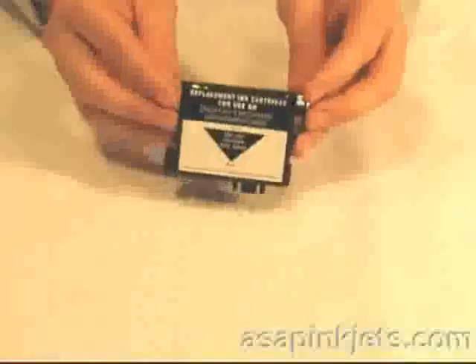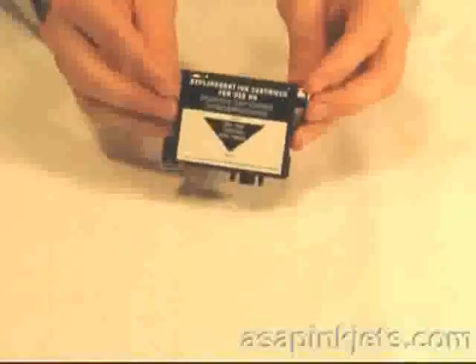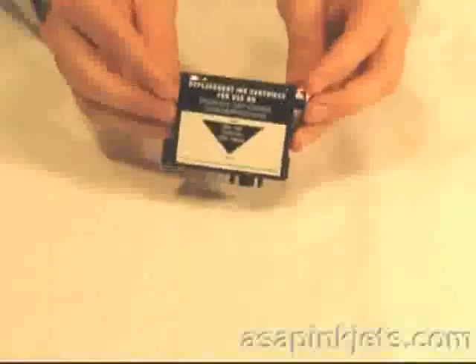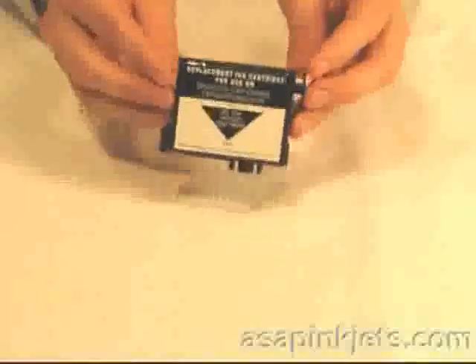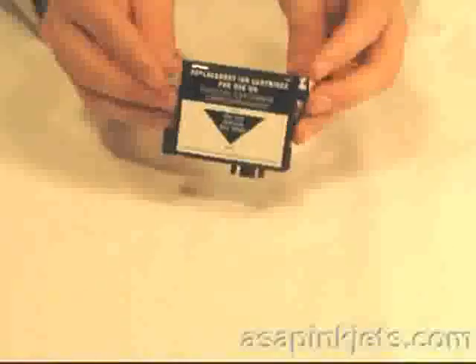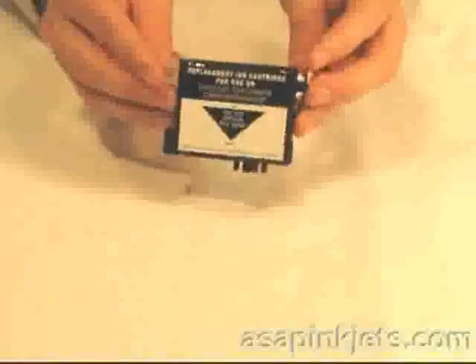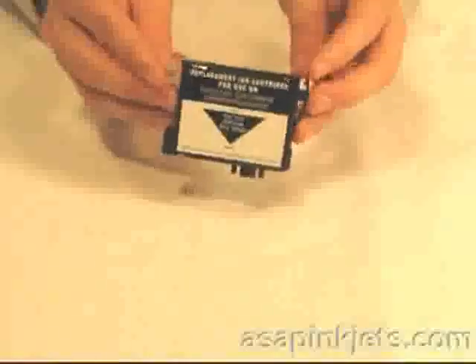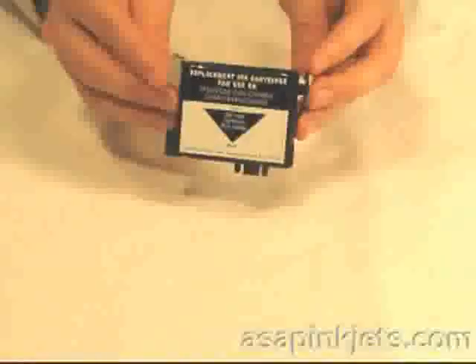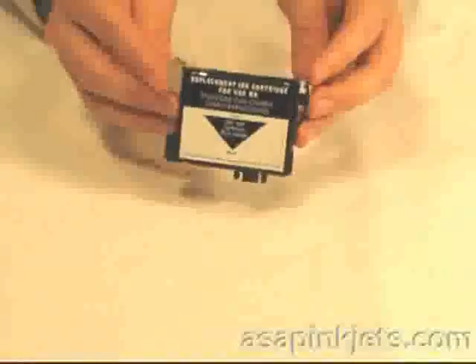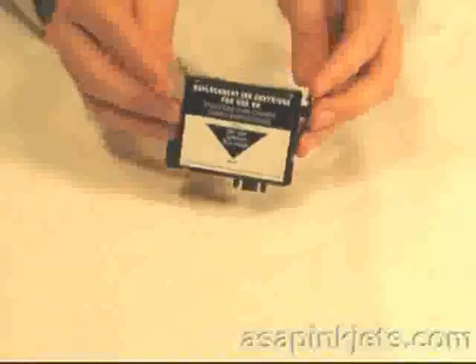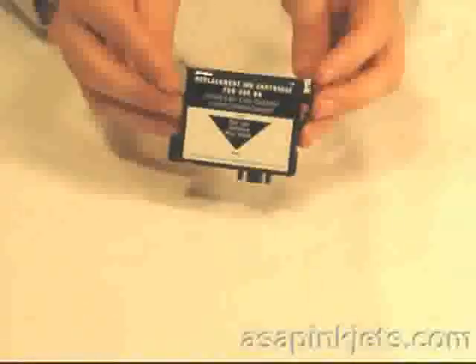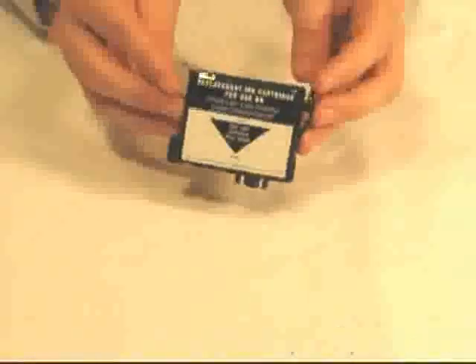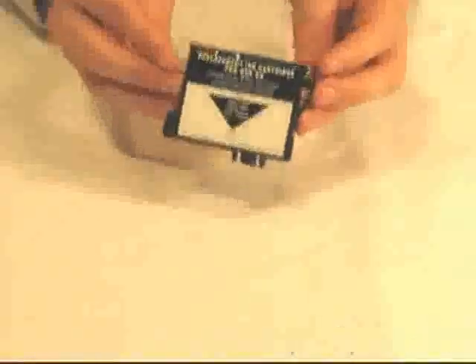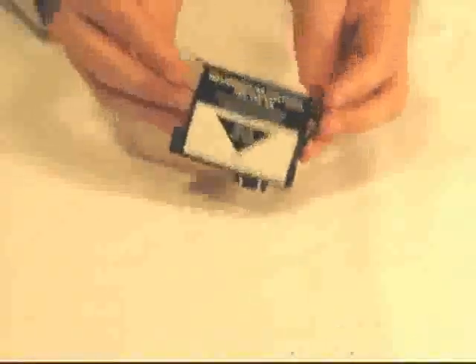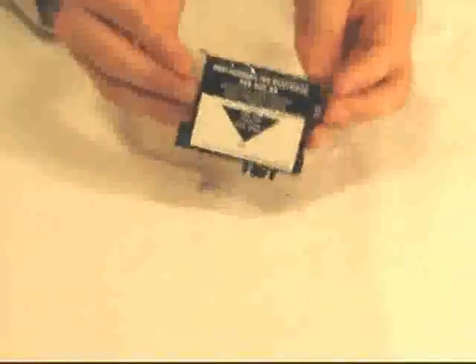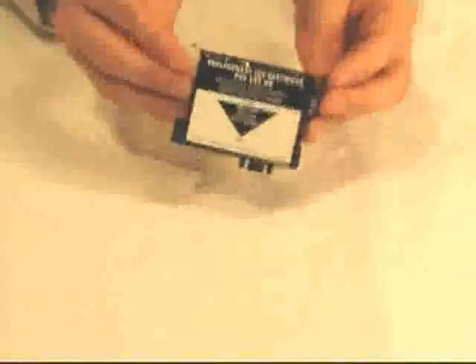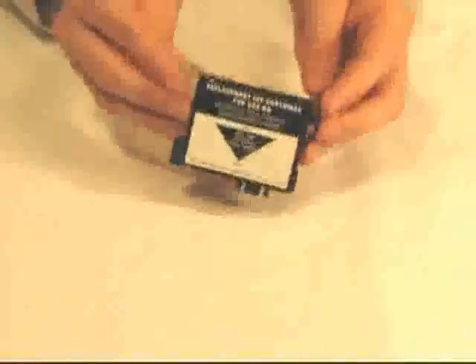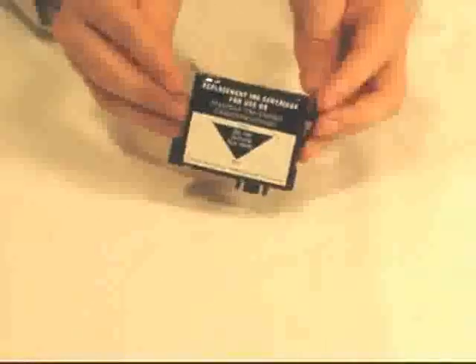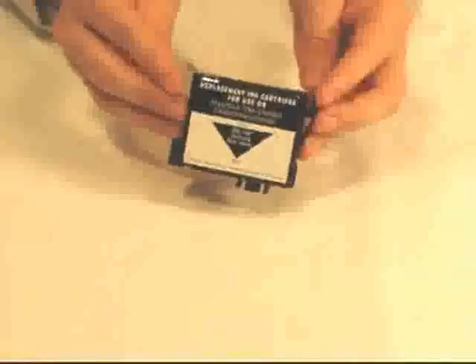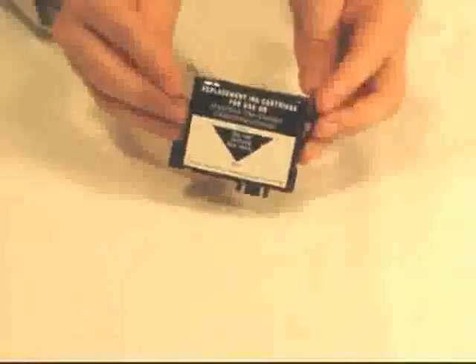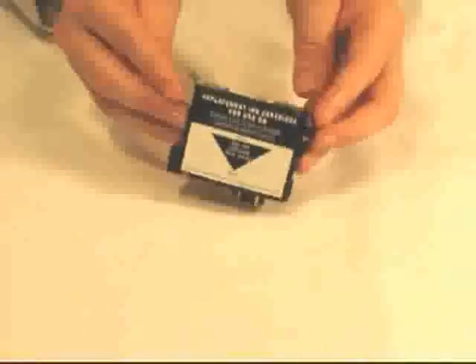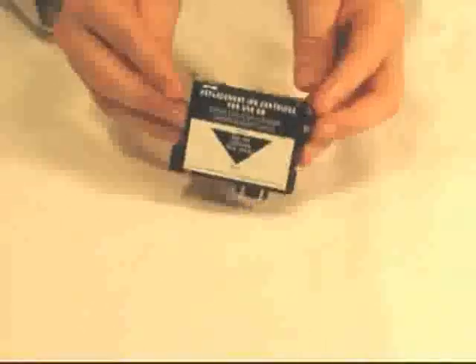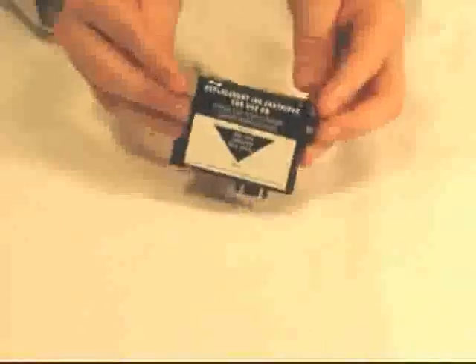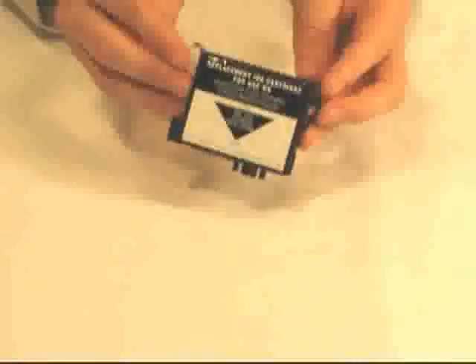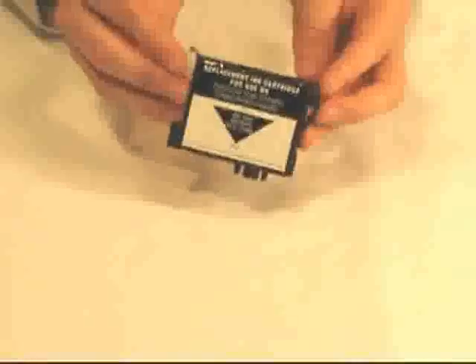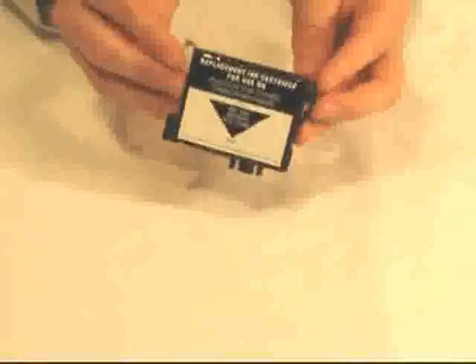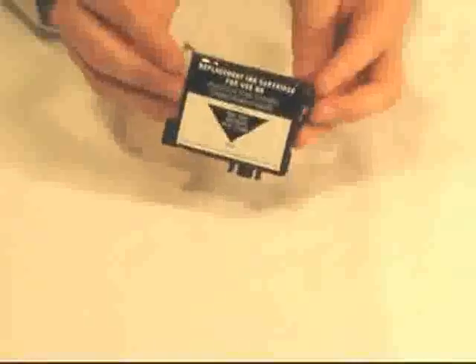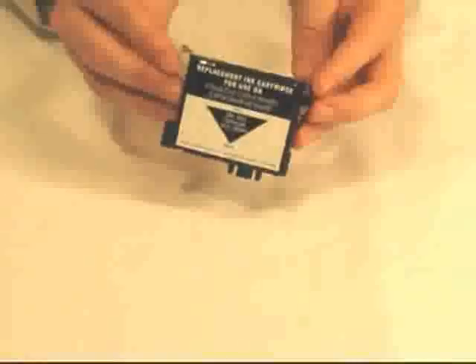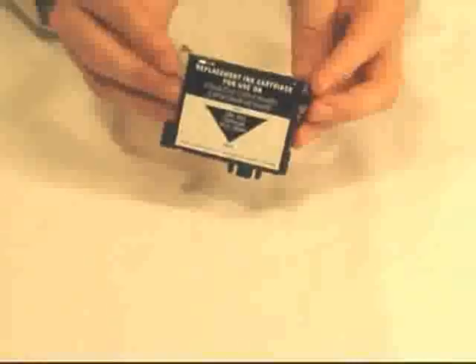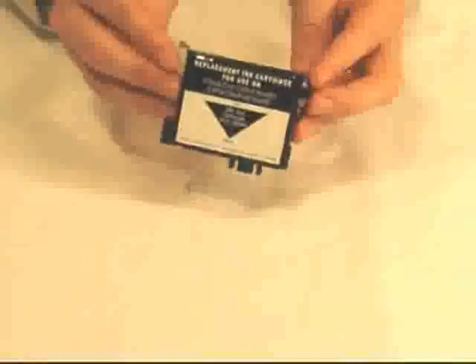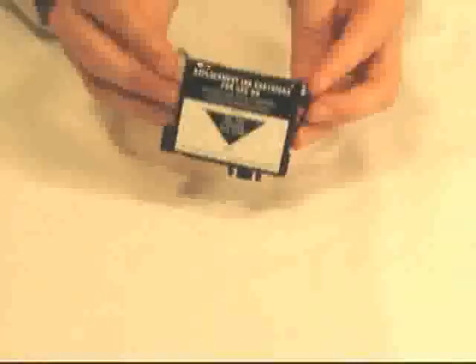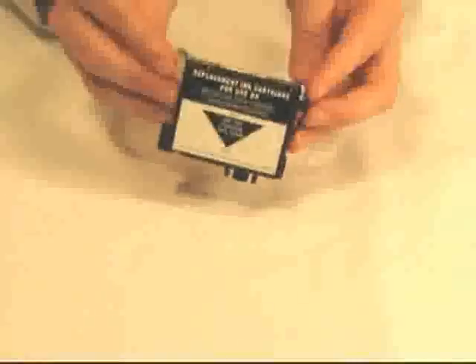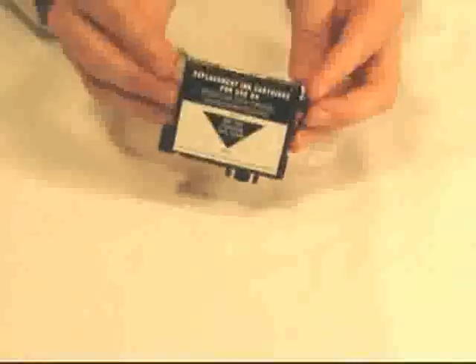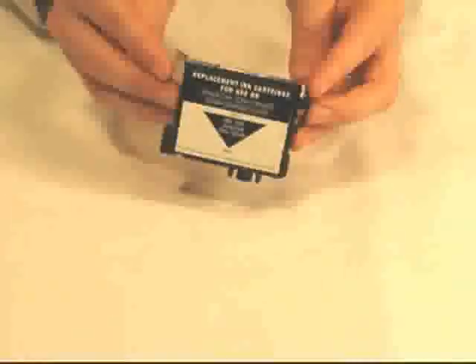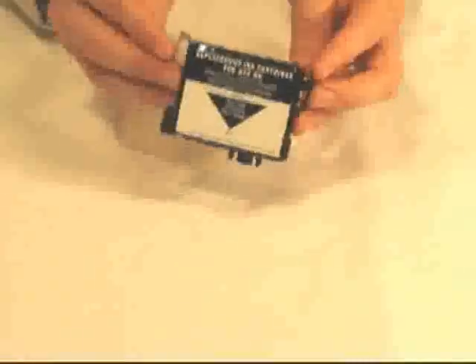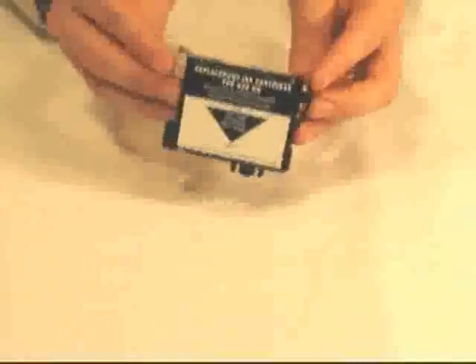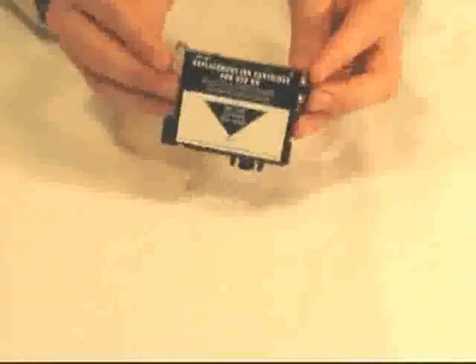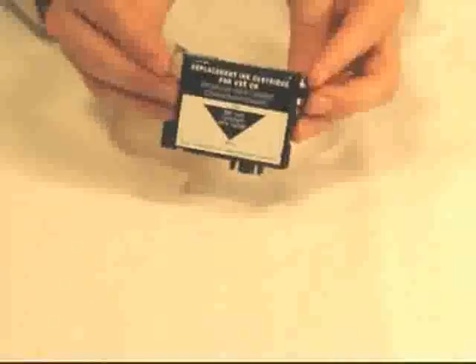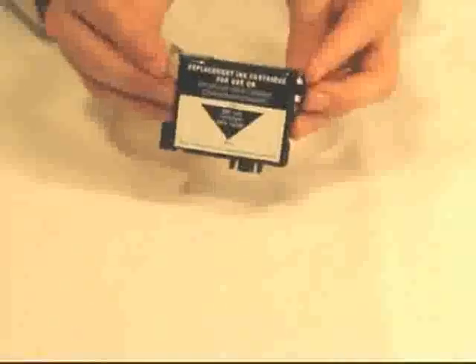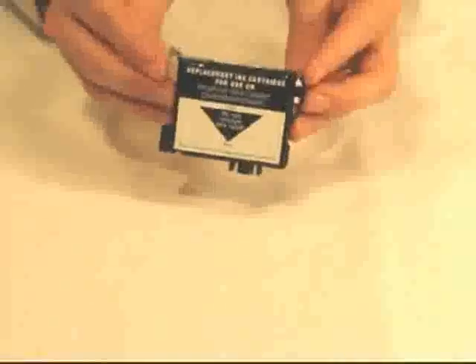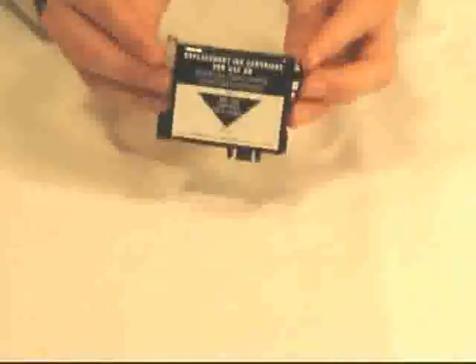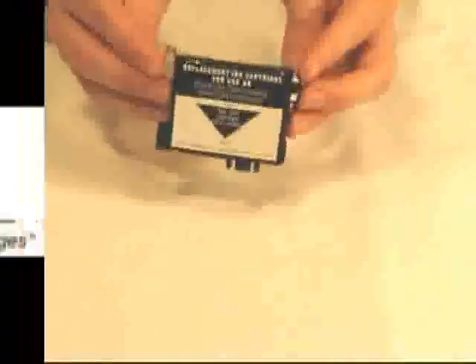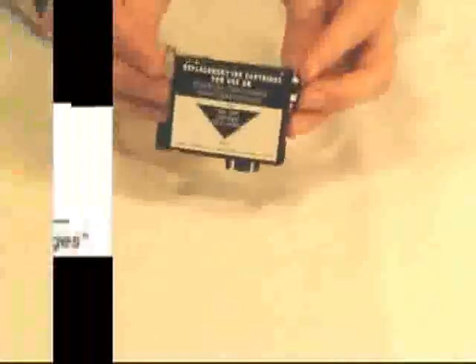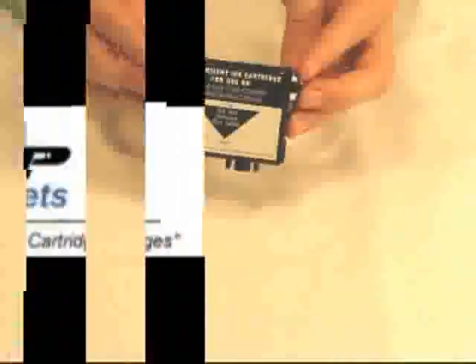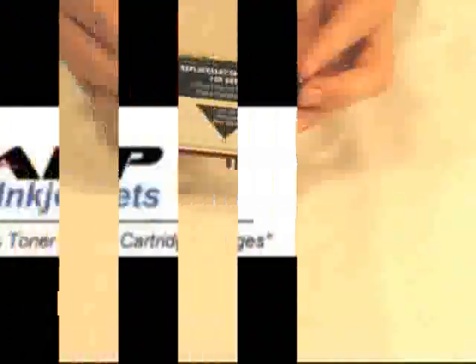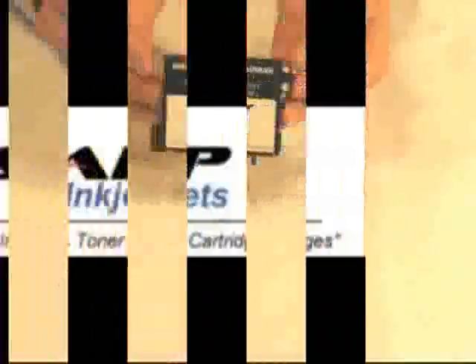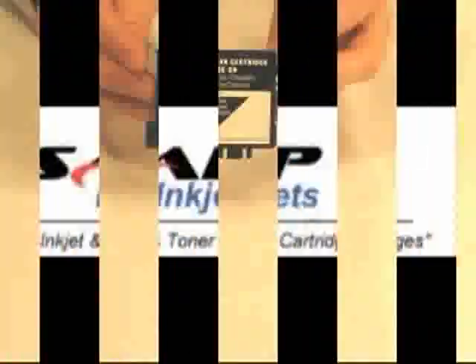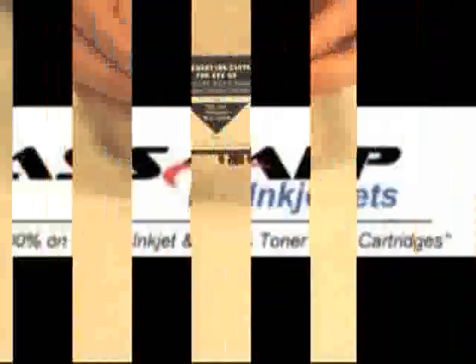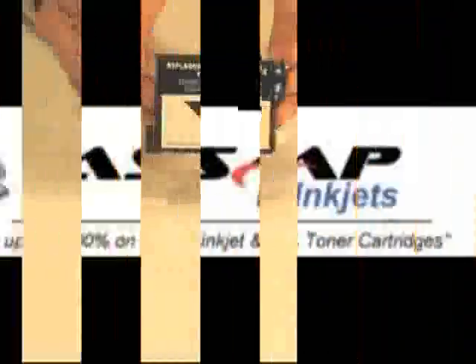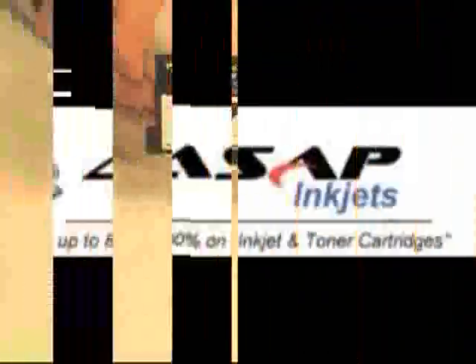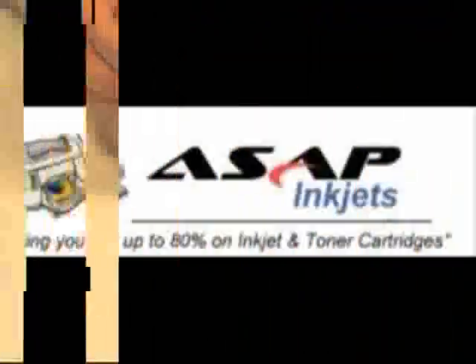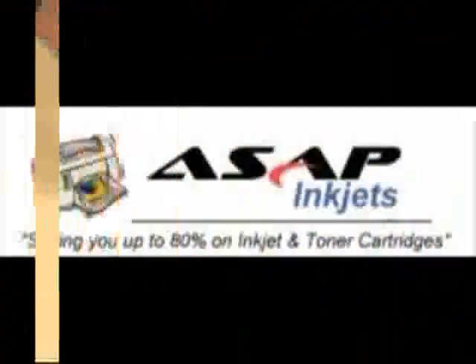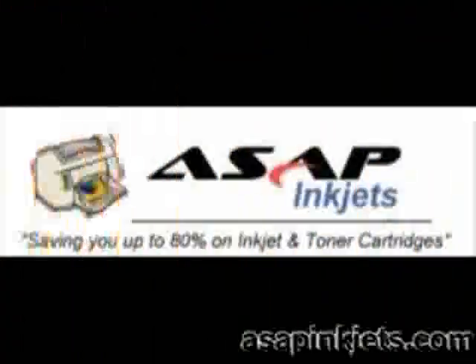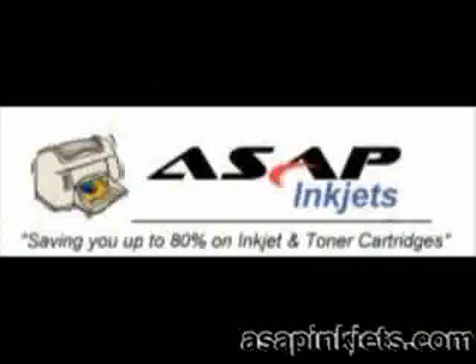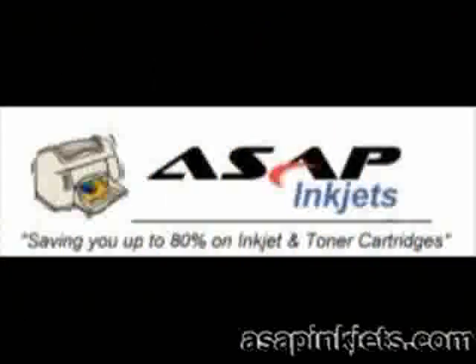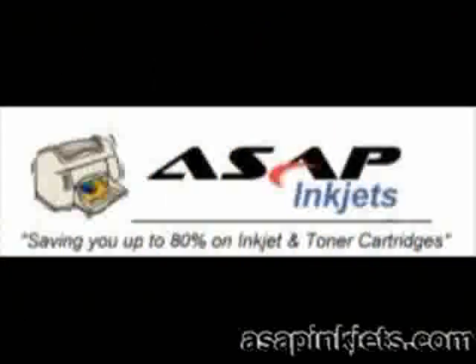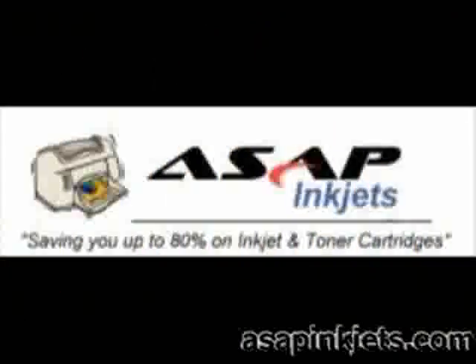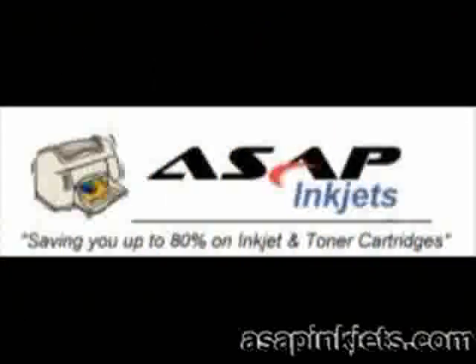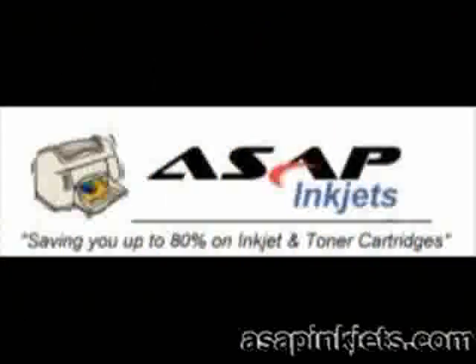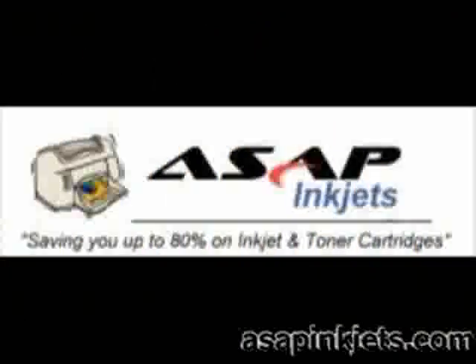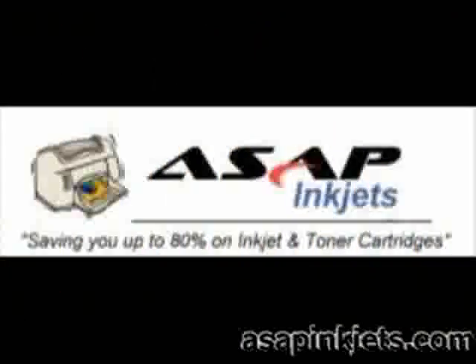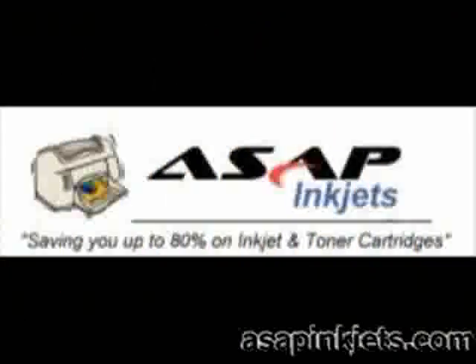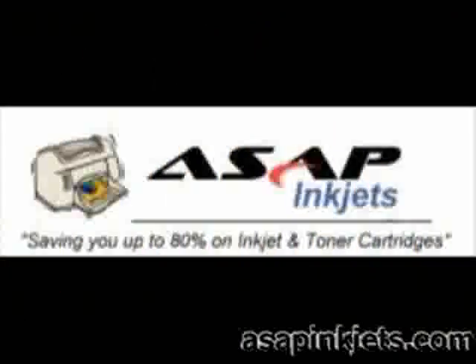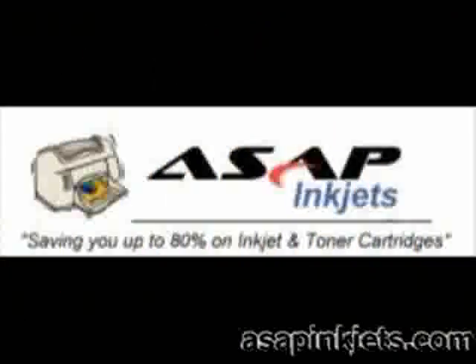We hope this makes you a more informed buyer. You can find this cartridge and a list of printers that use it at ASAPinkjets.com.